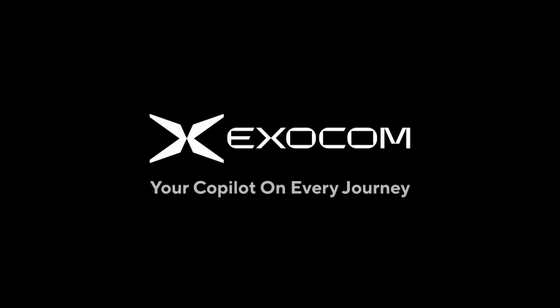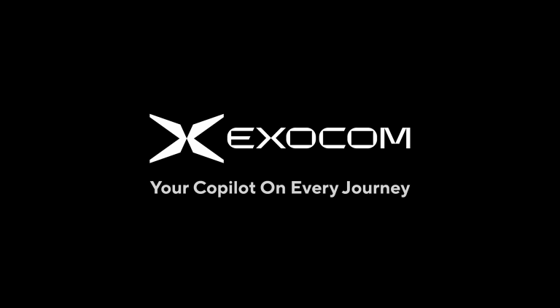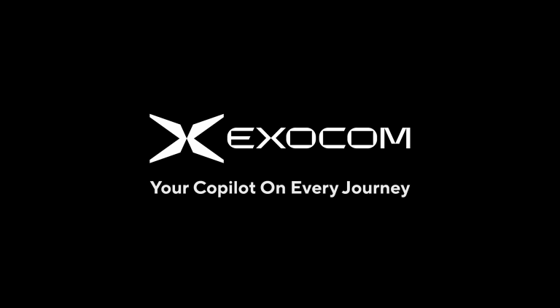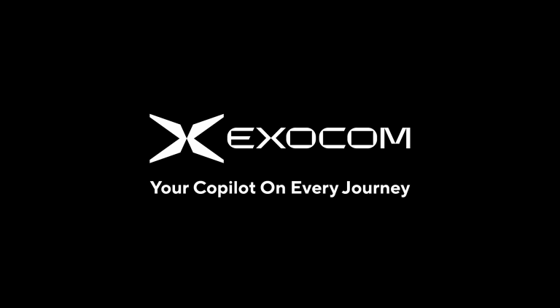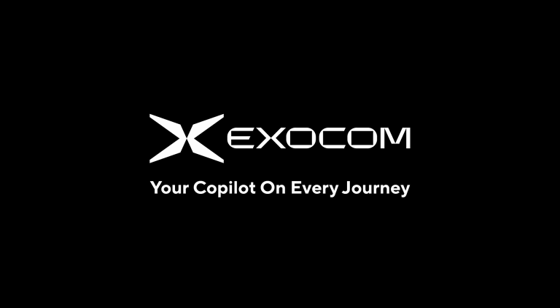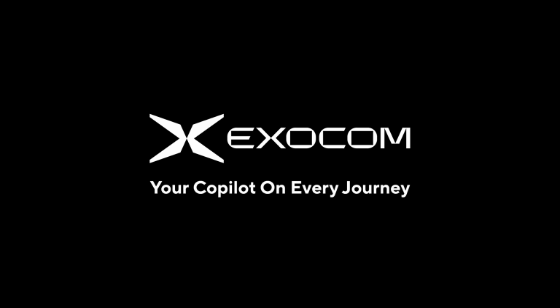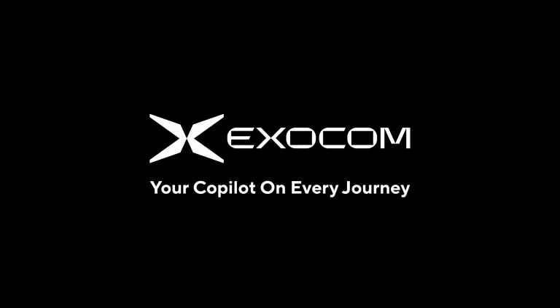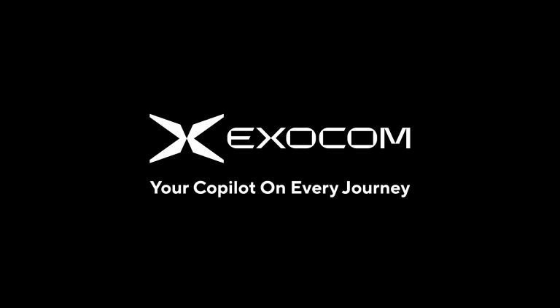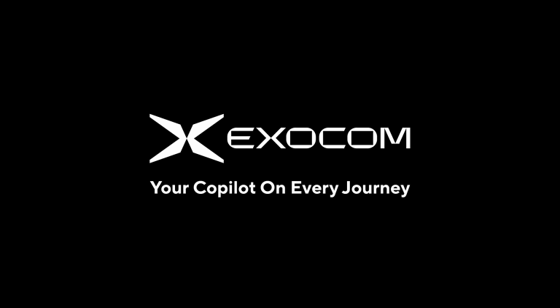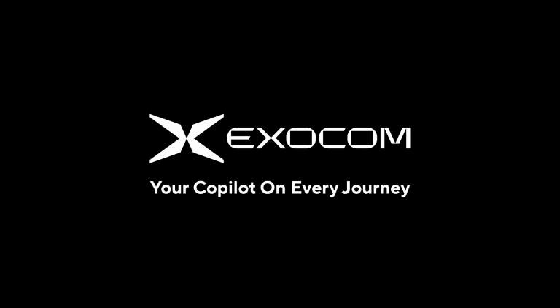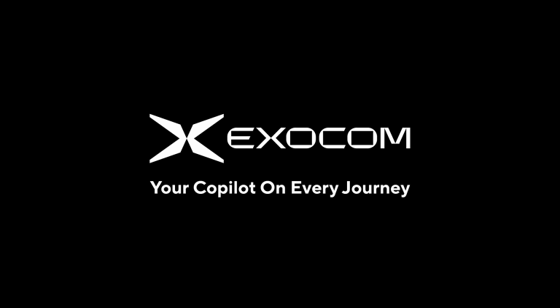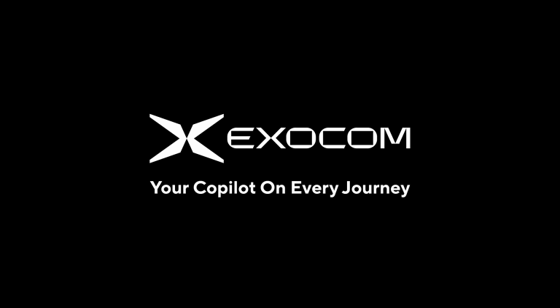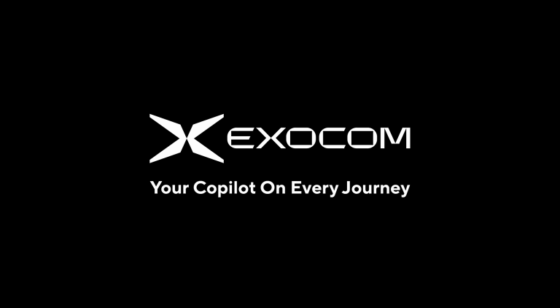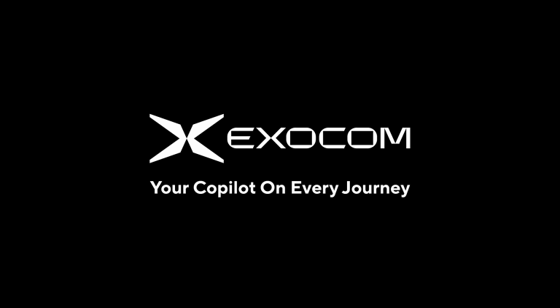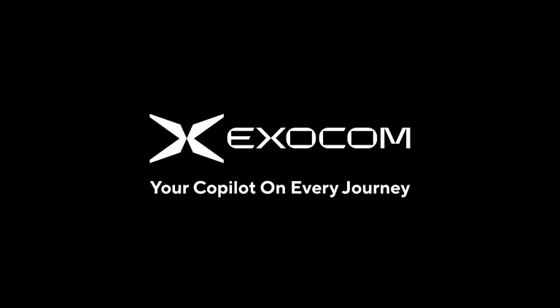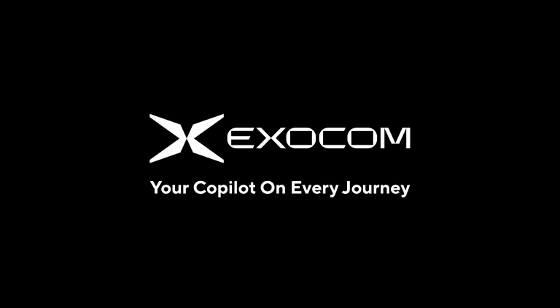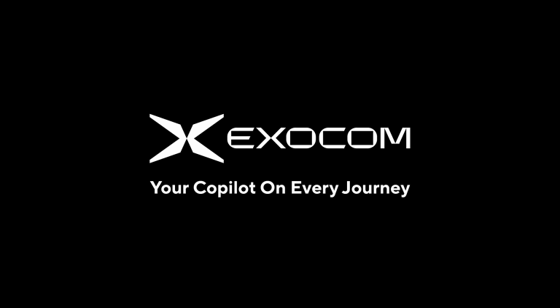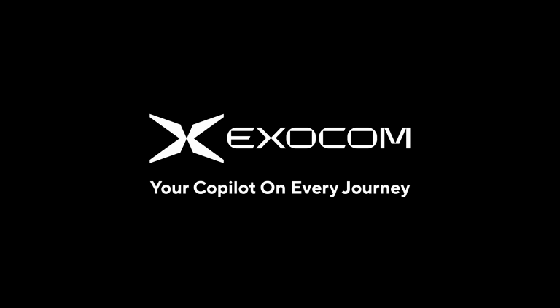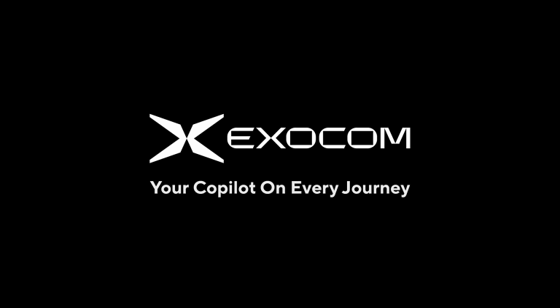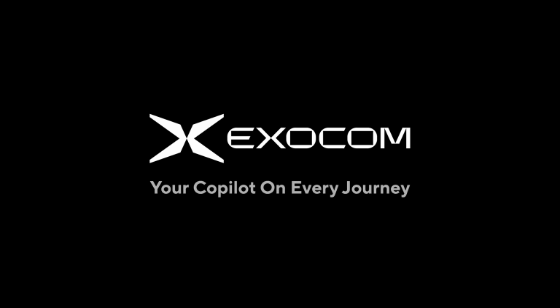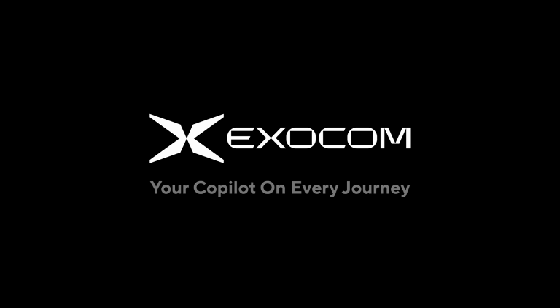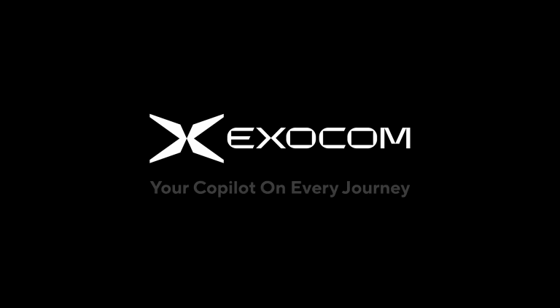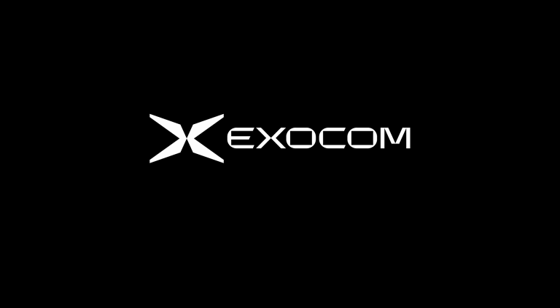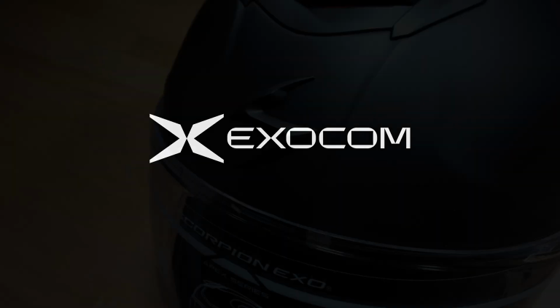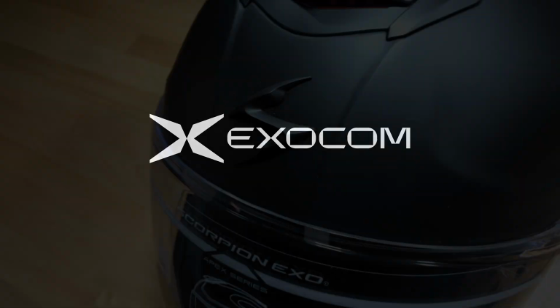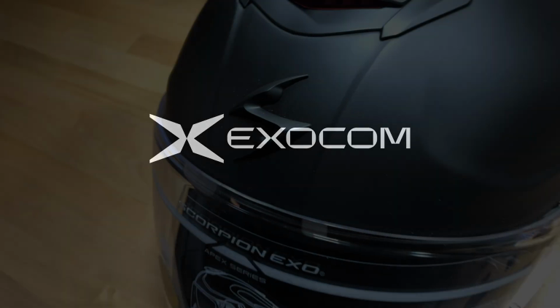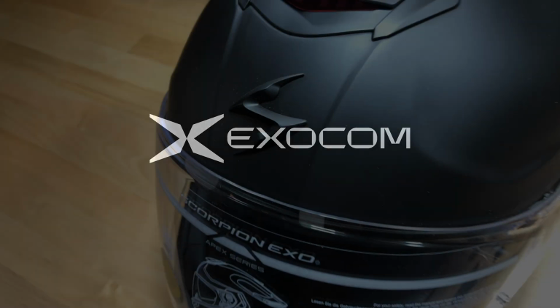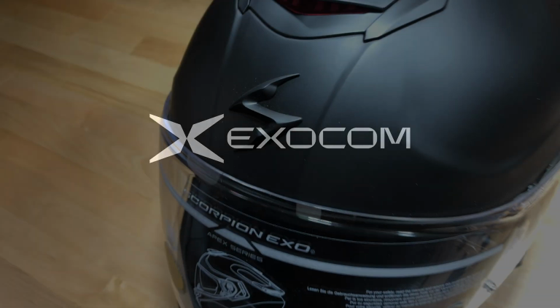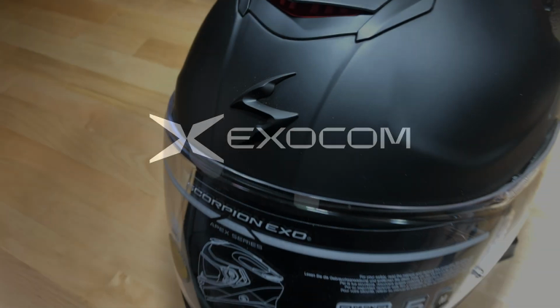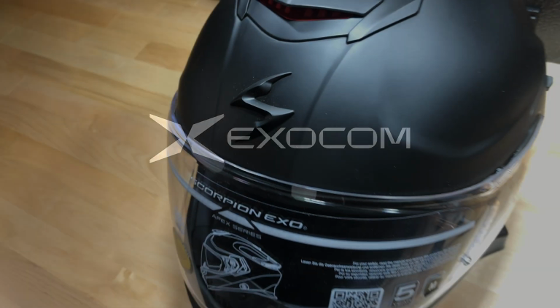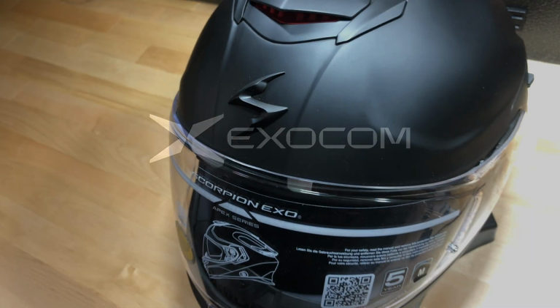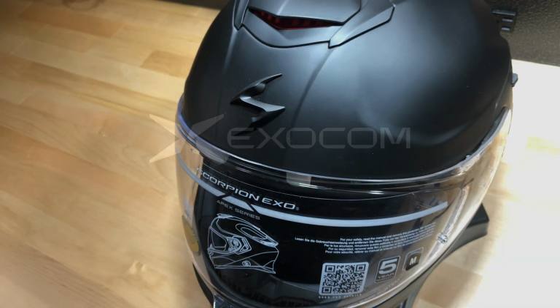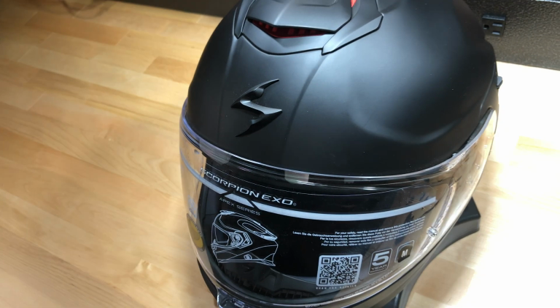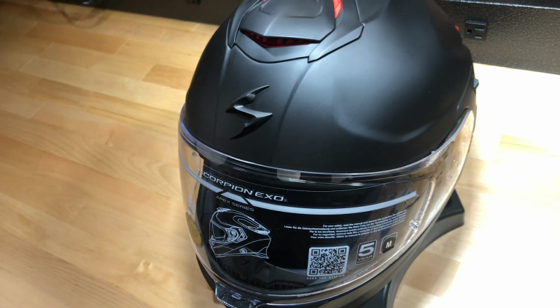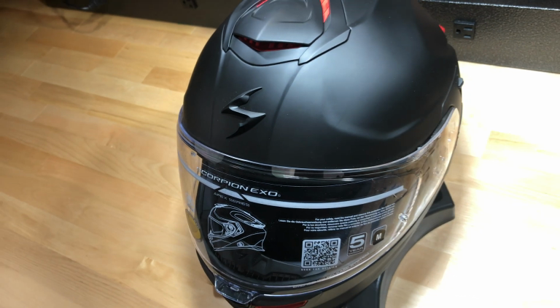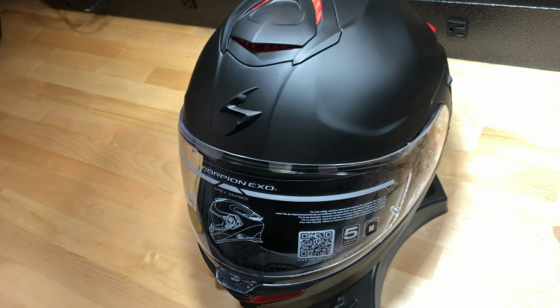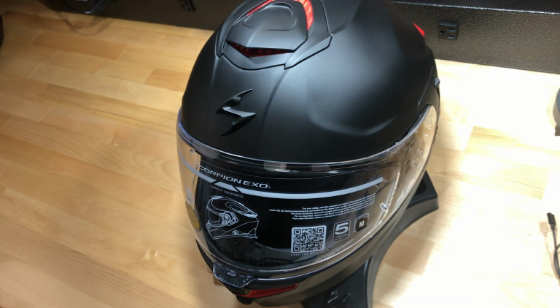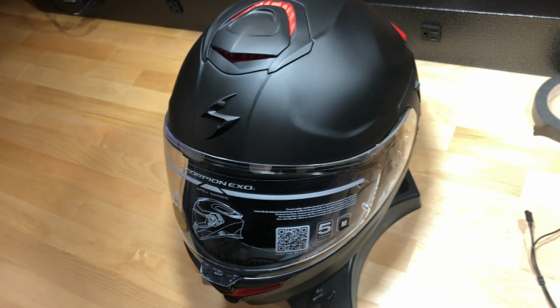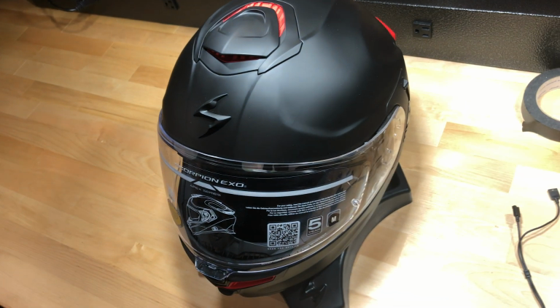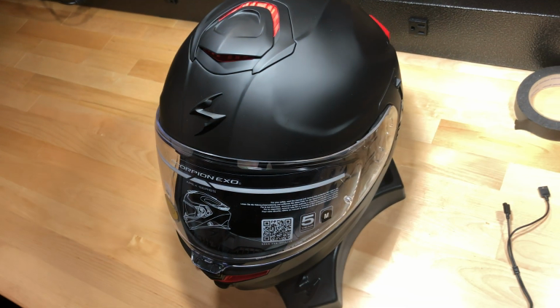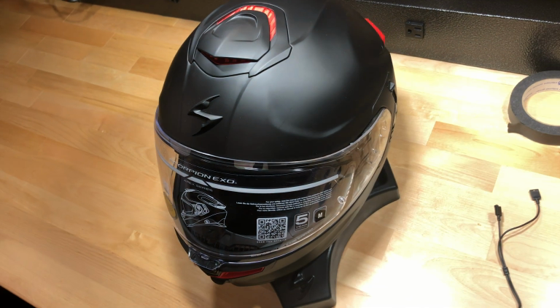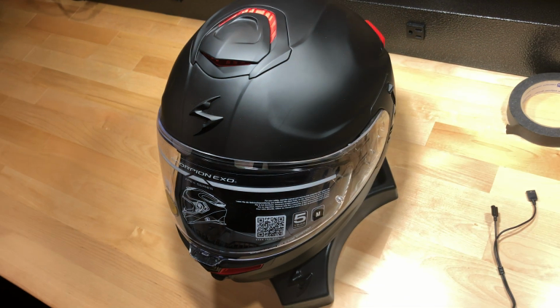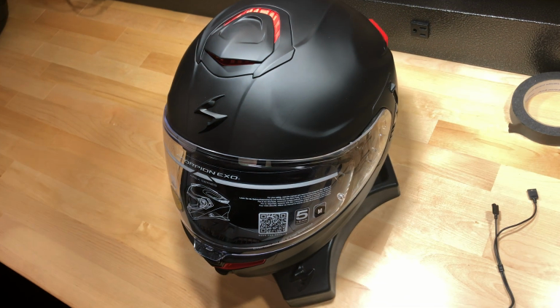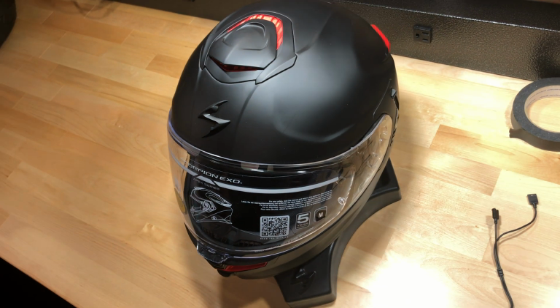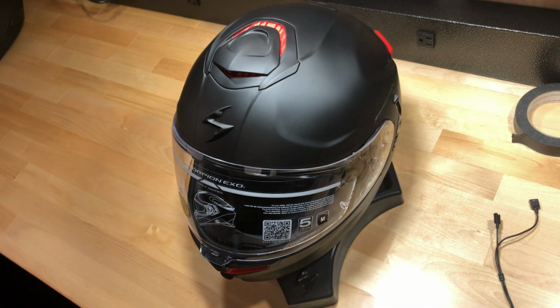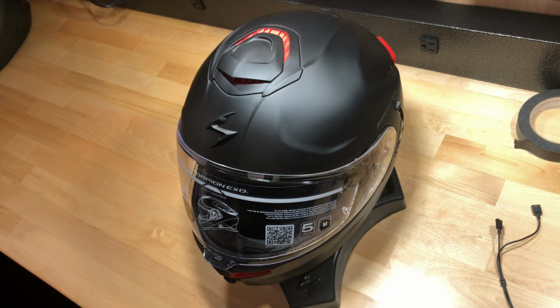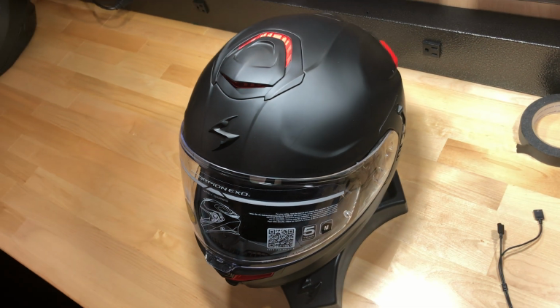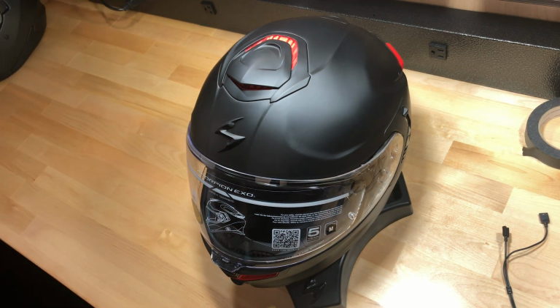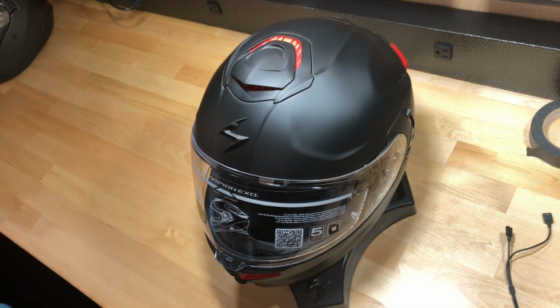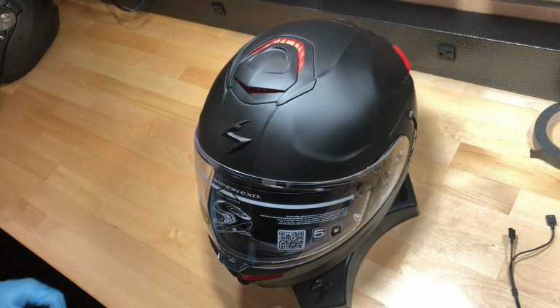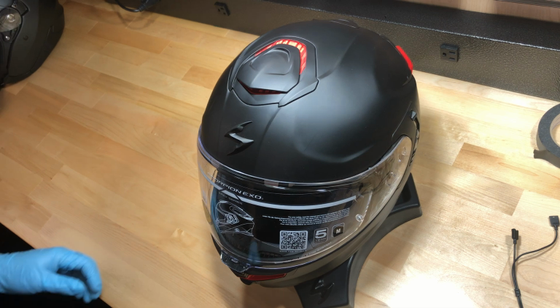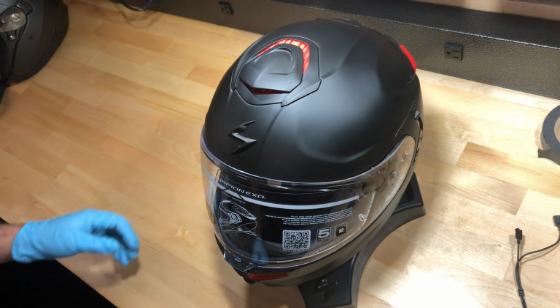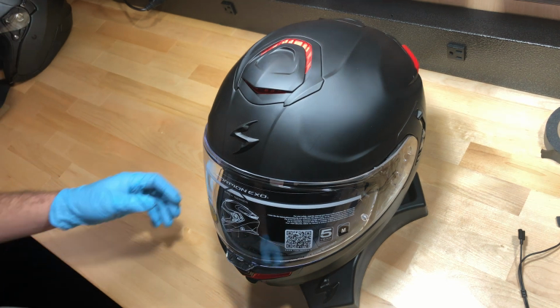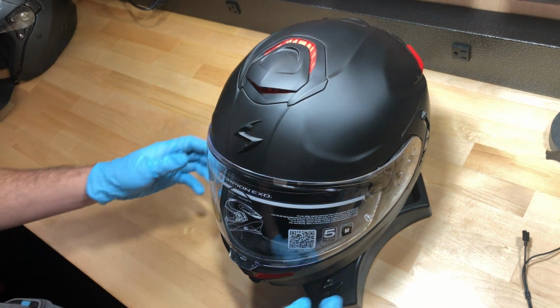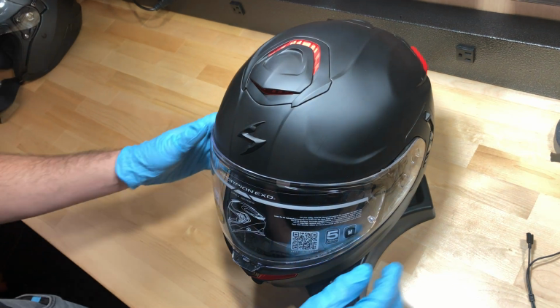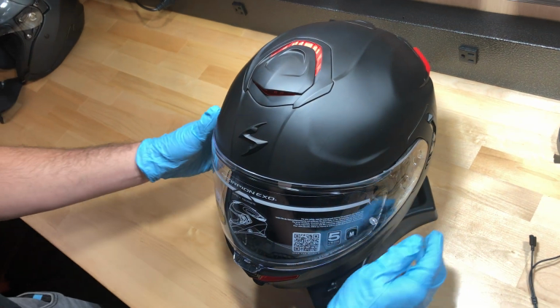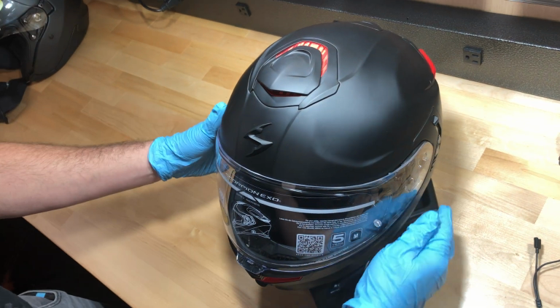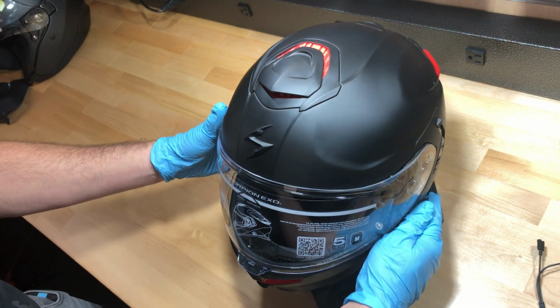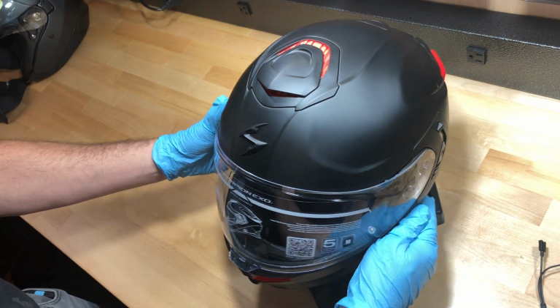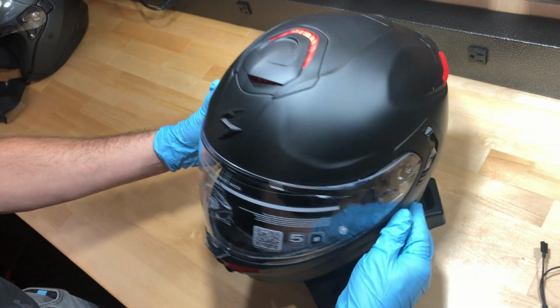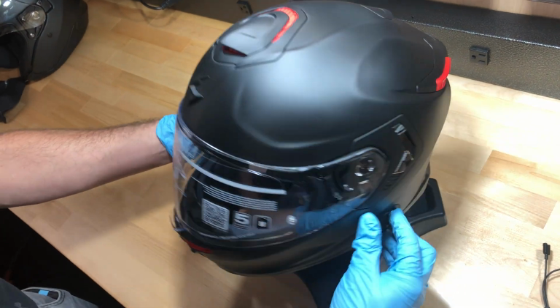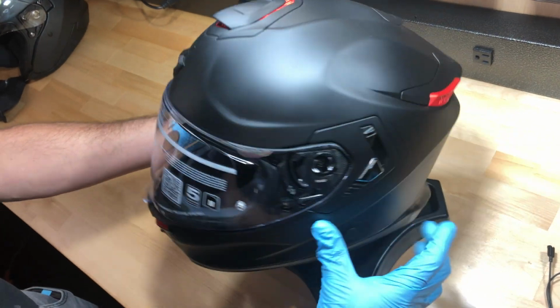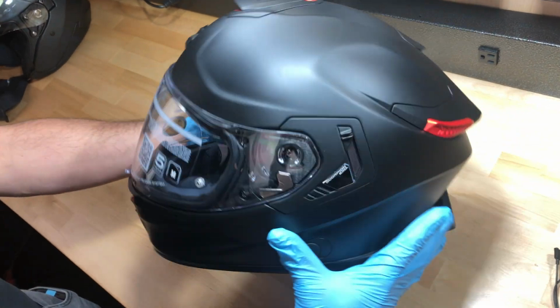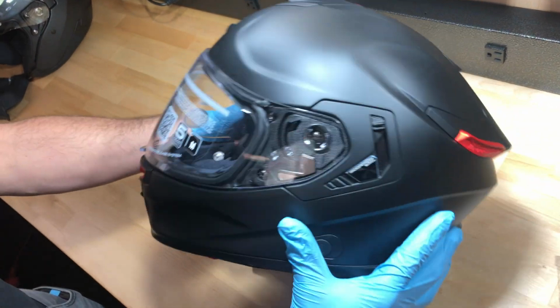If your Scorpion XO helmet comes with an integrated COM port, this is the installation video for you.